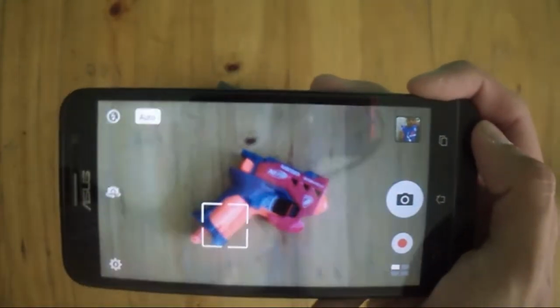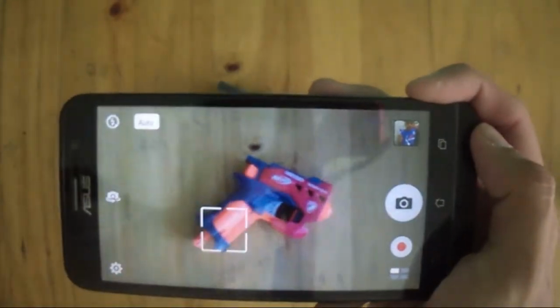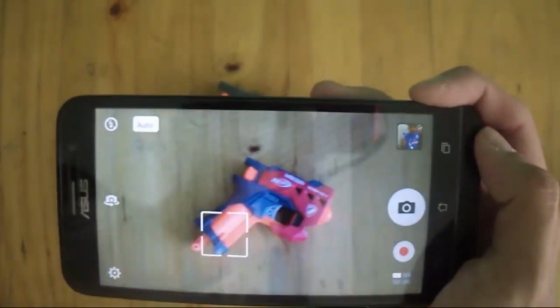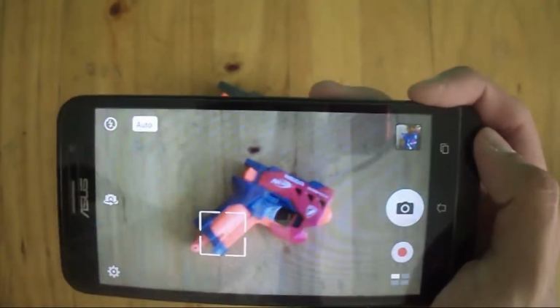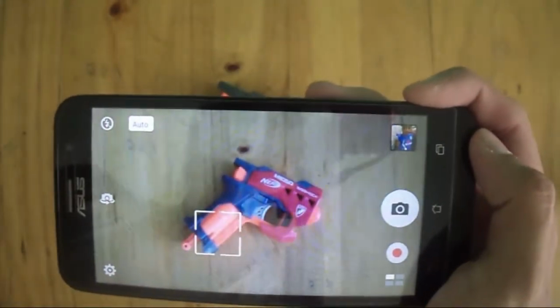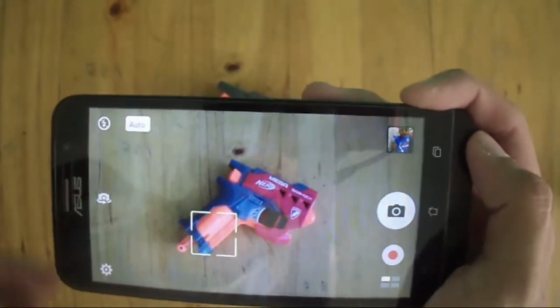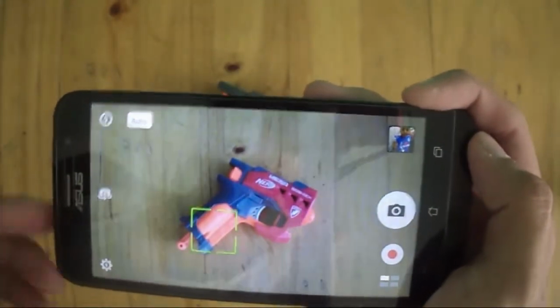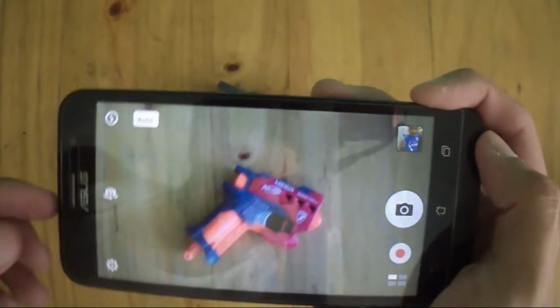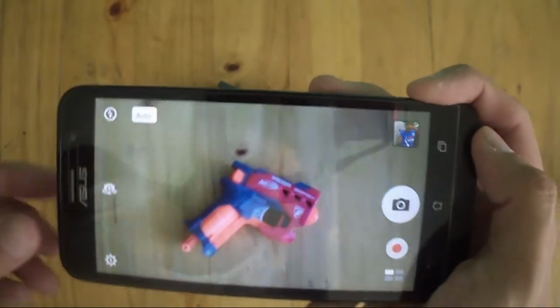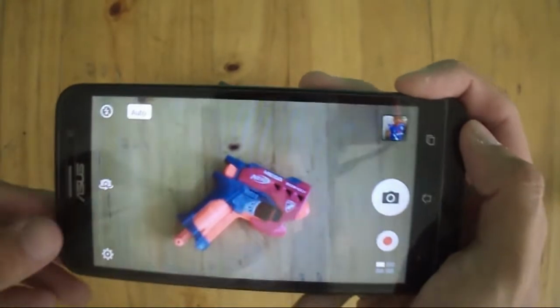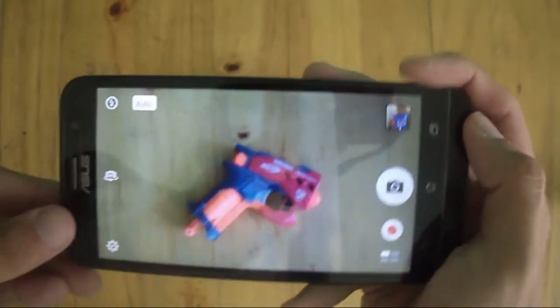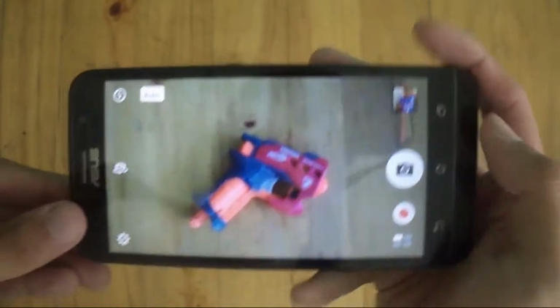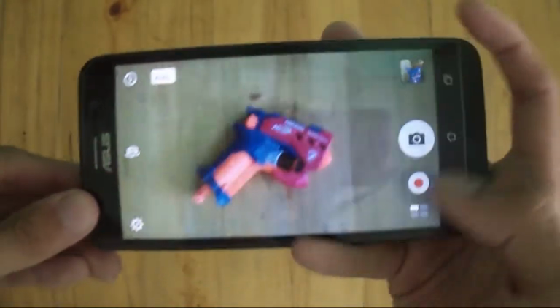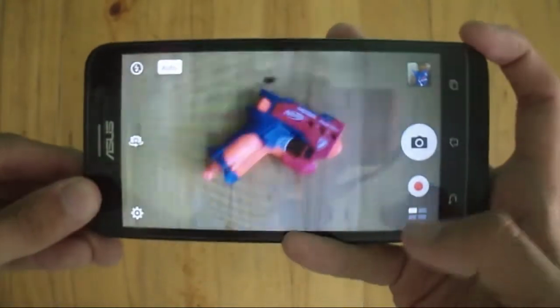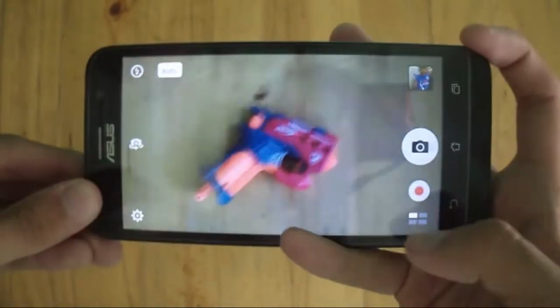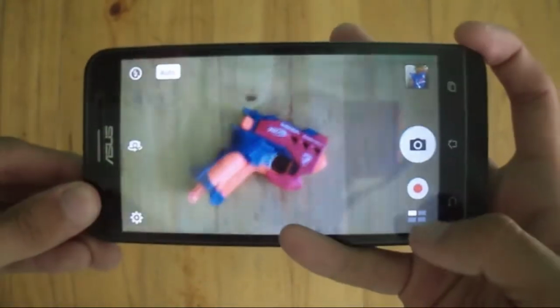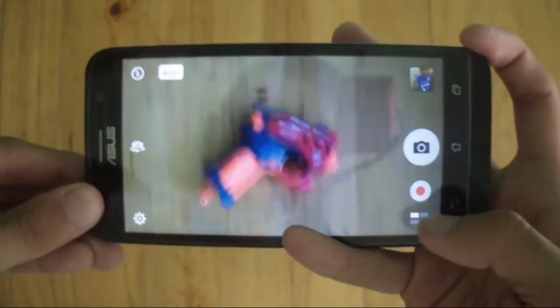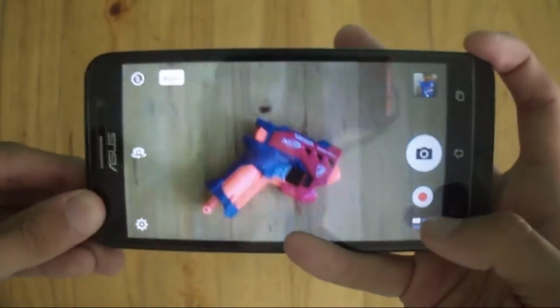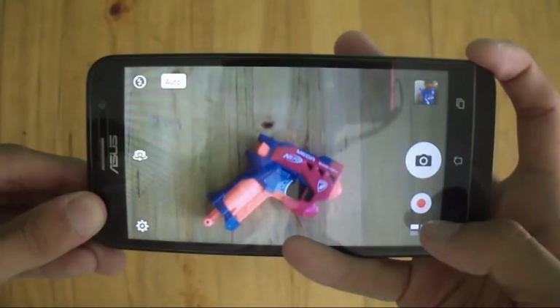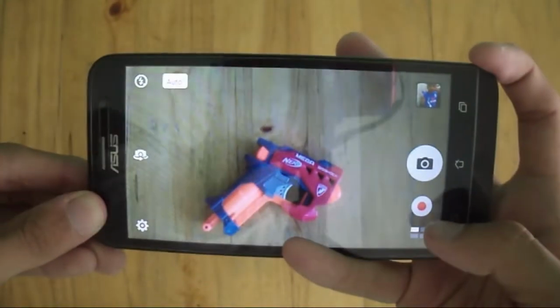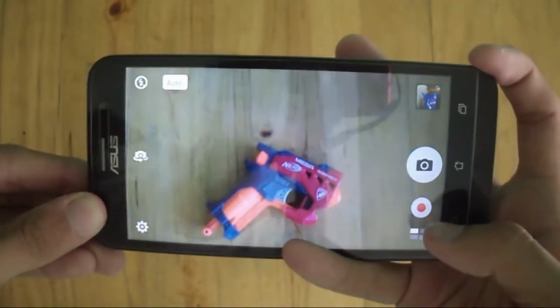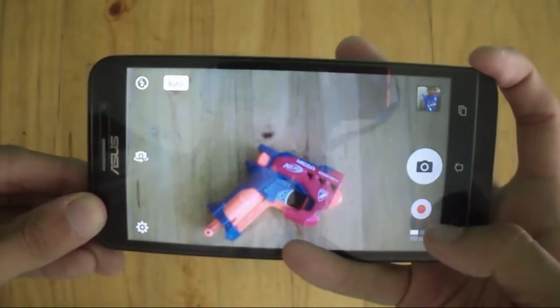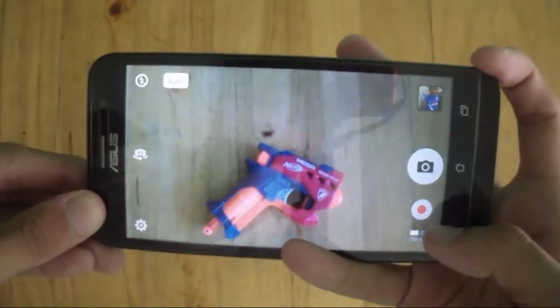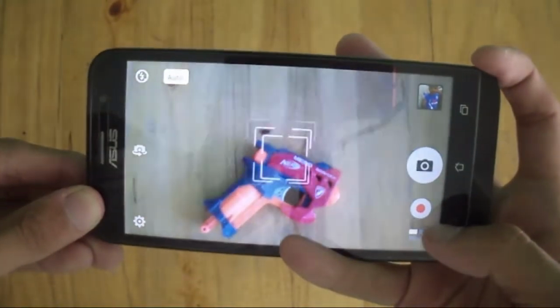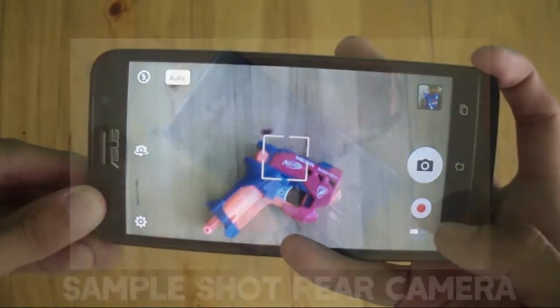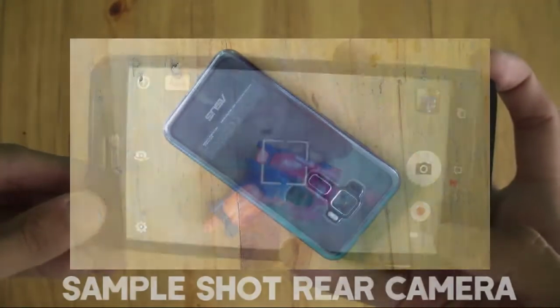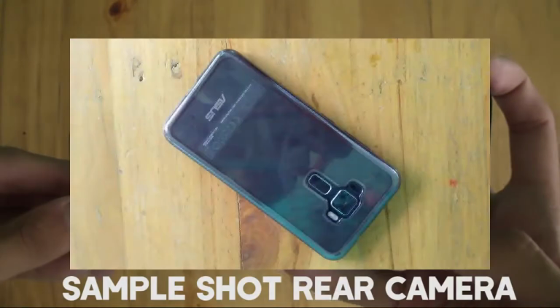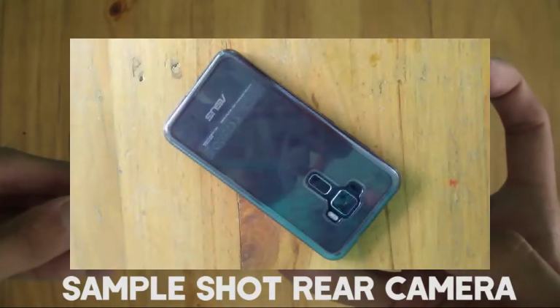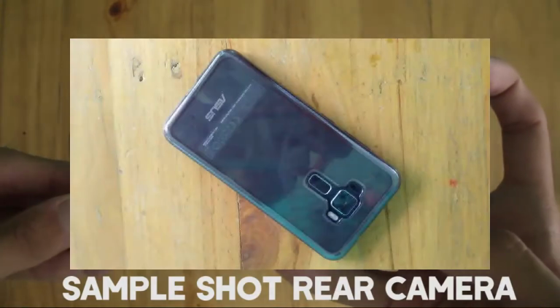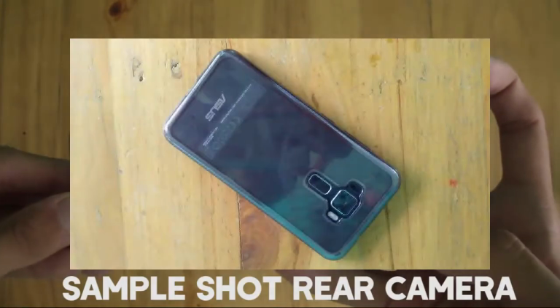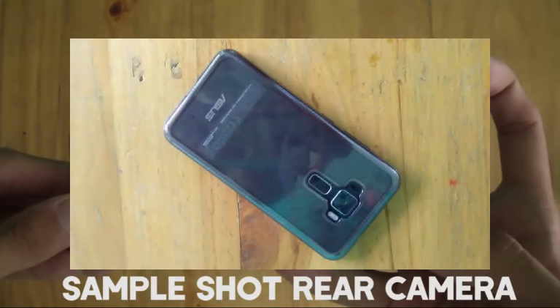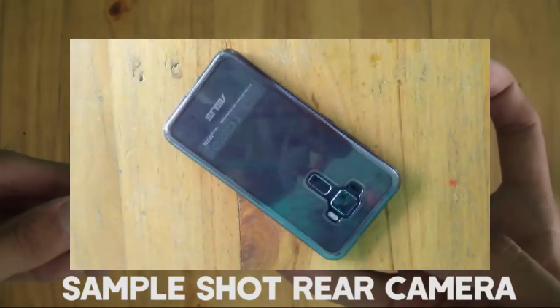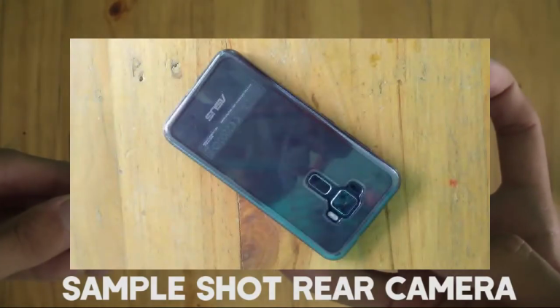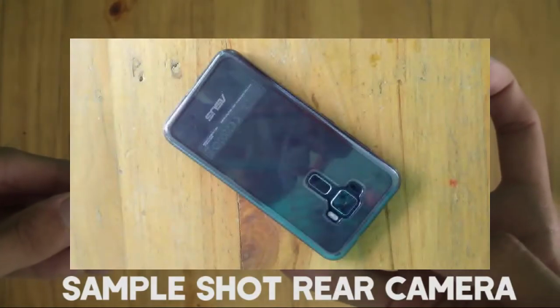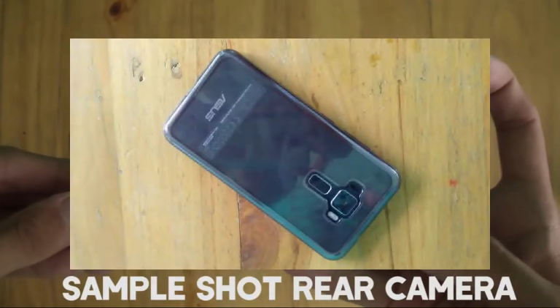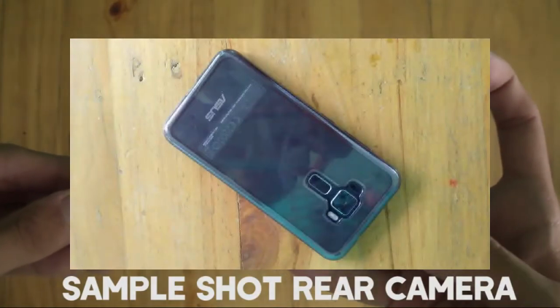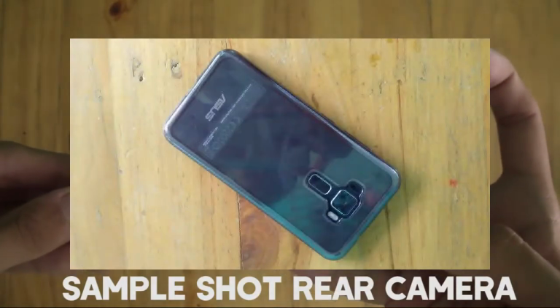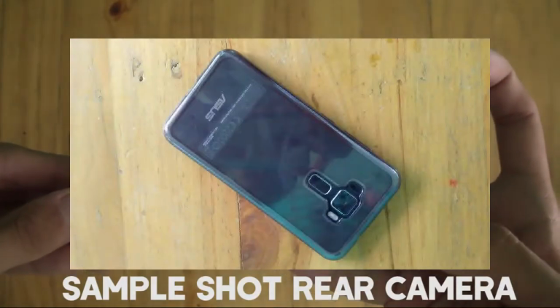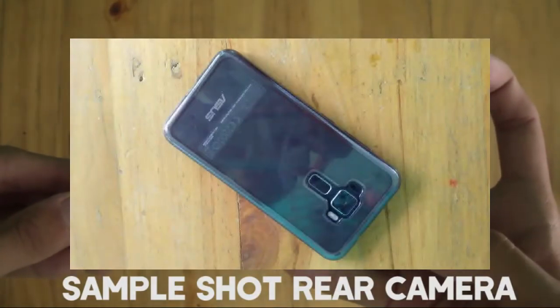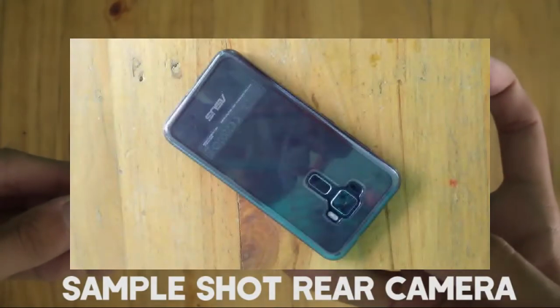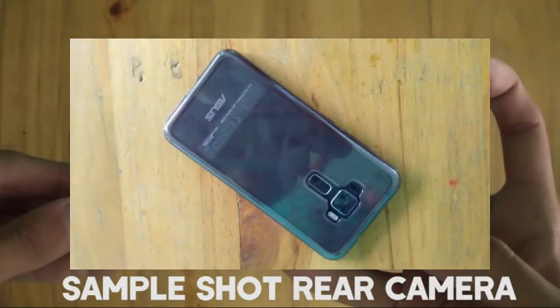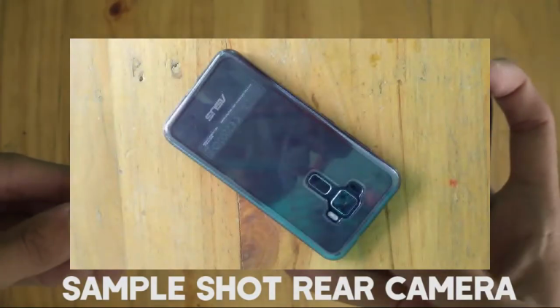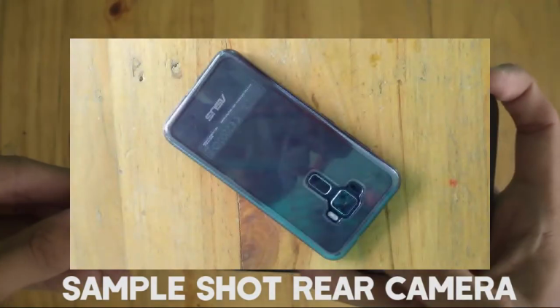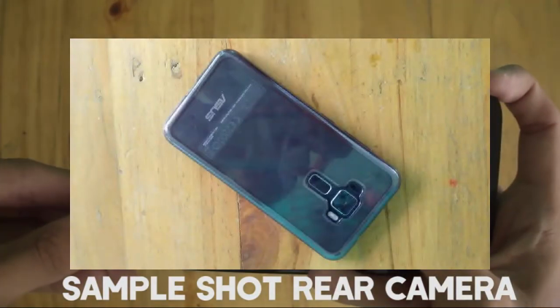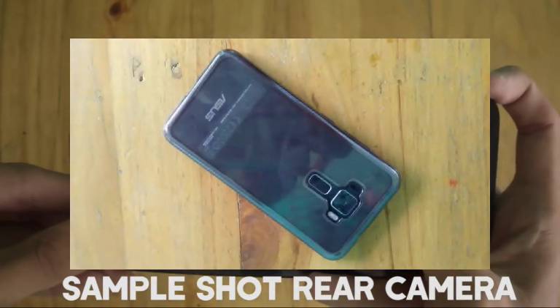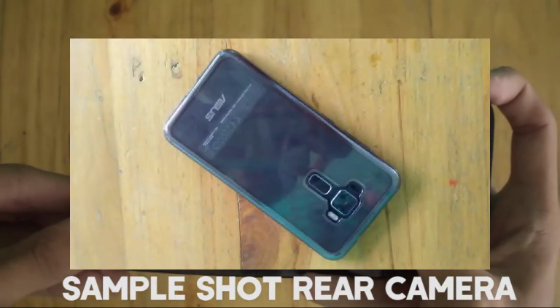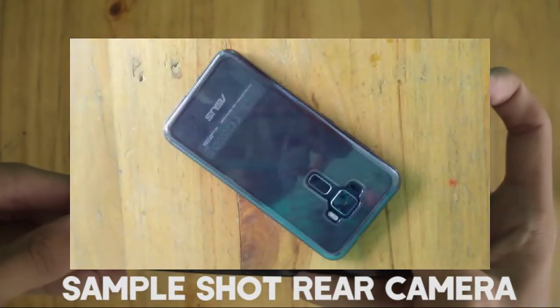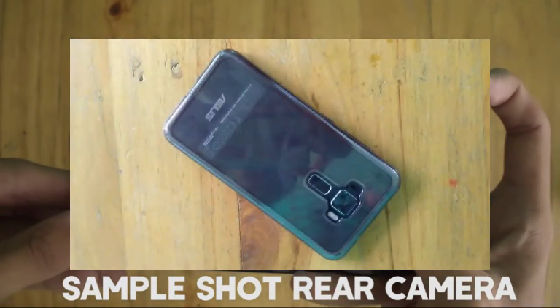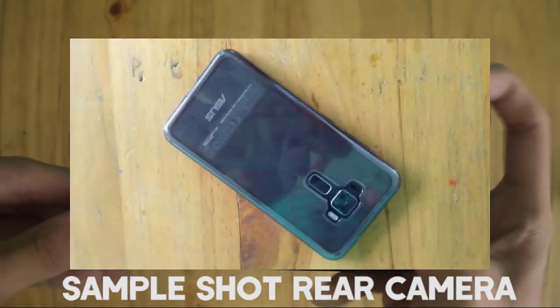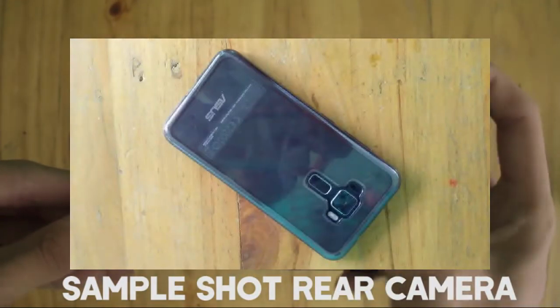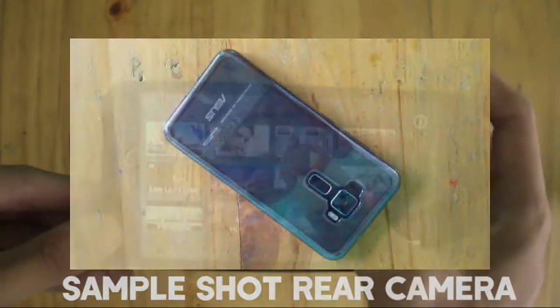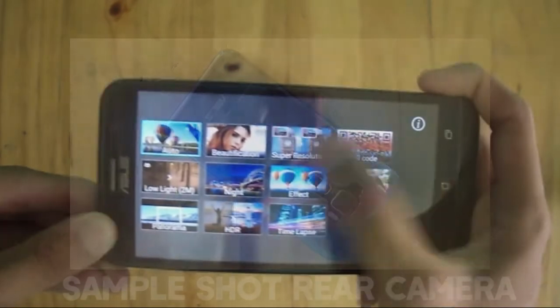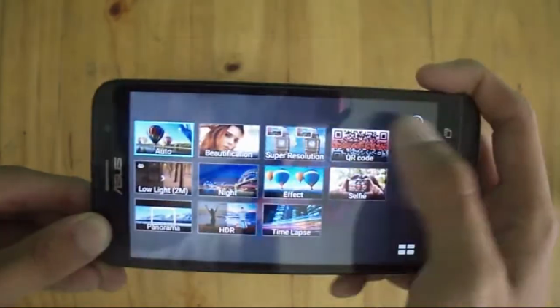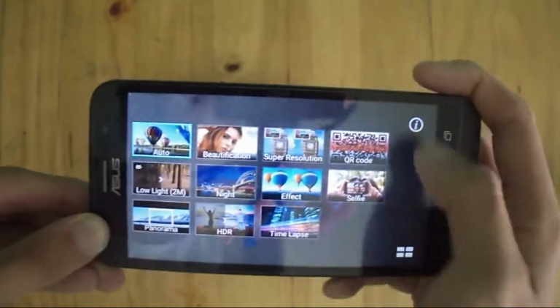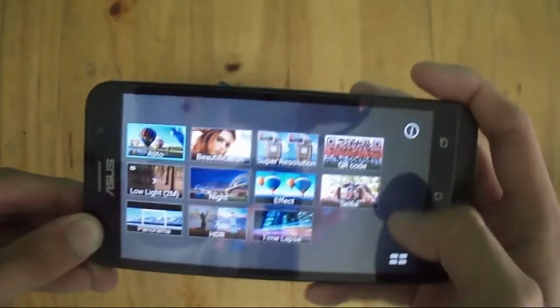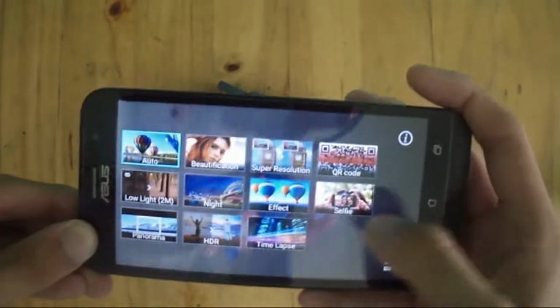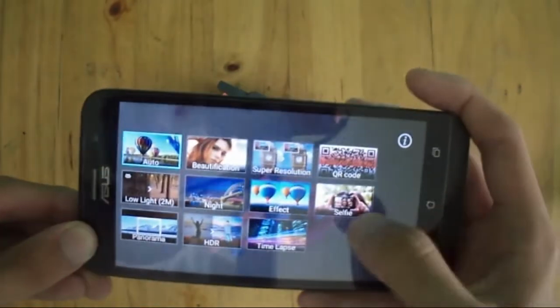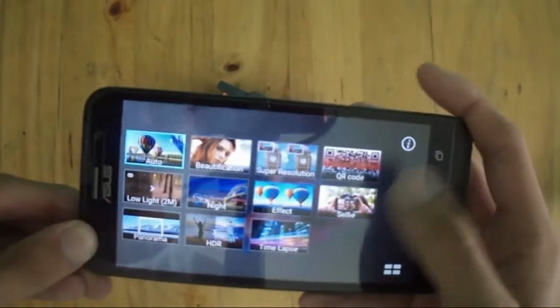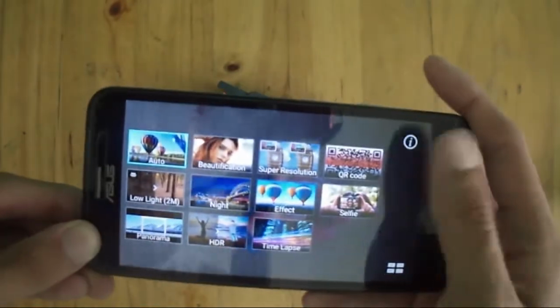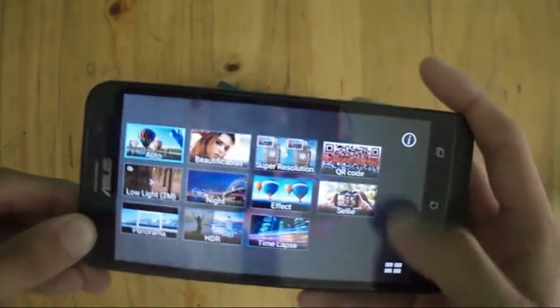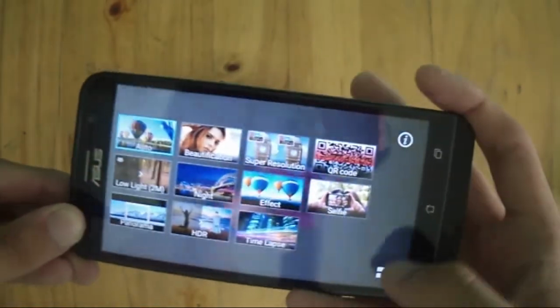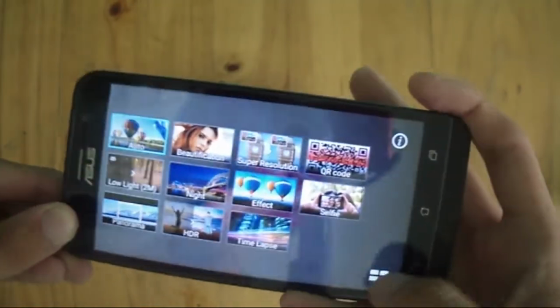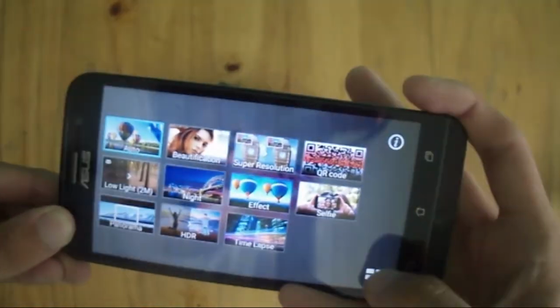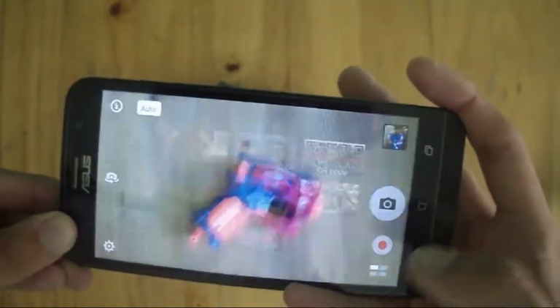Camera quality is average, suffering in low-light conditions, and images appear to have a warmer tone on both the front and rear cameras. But nonetheless, it's decent enough for a good snap.